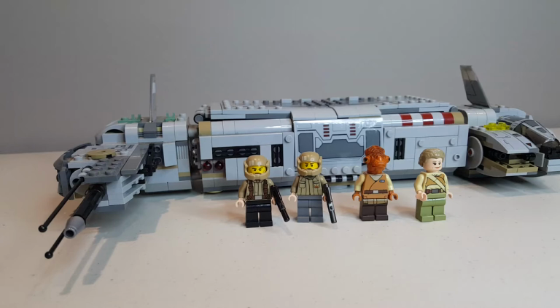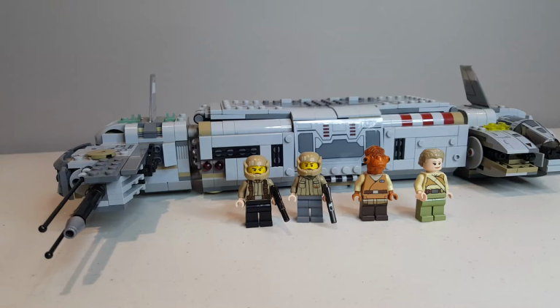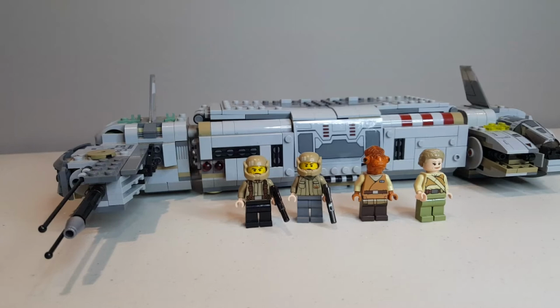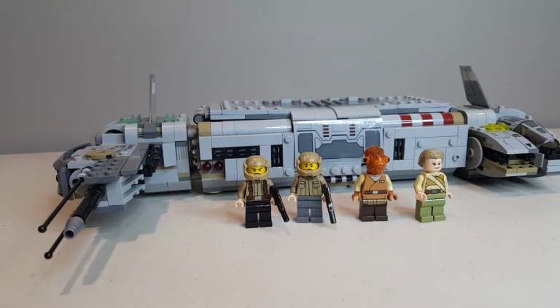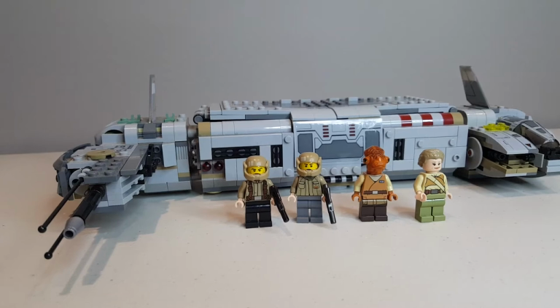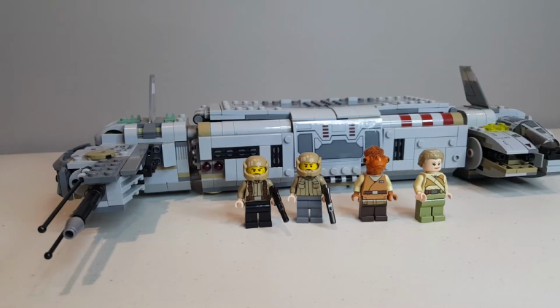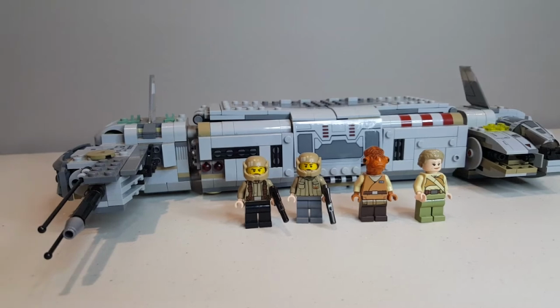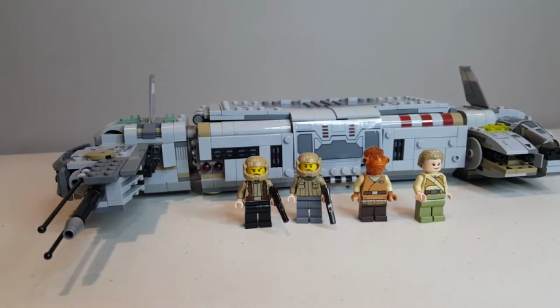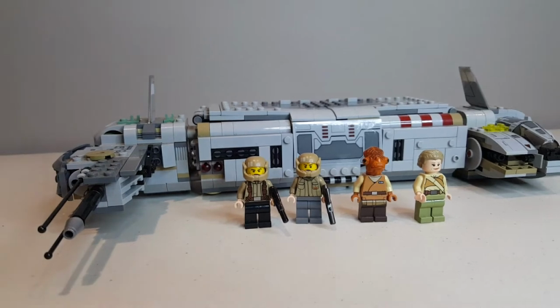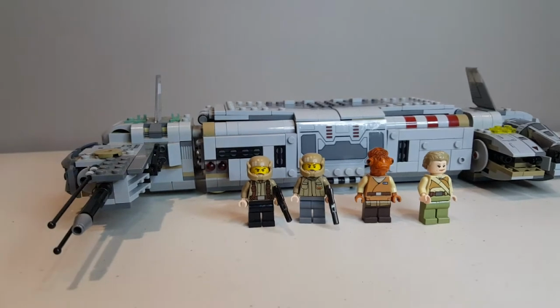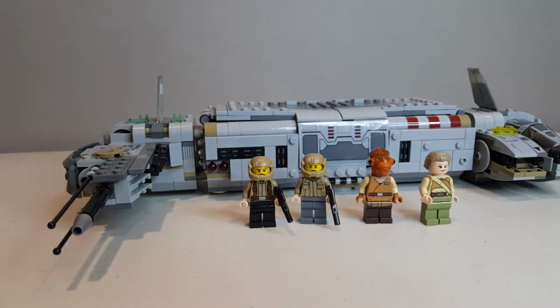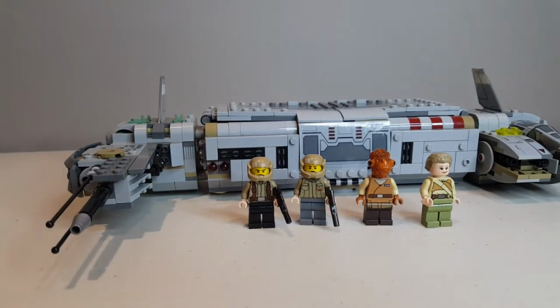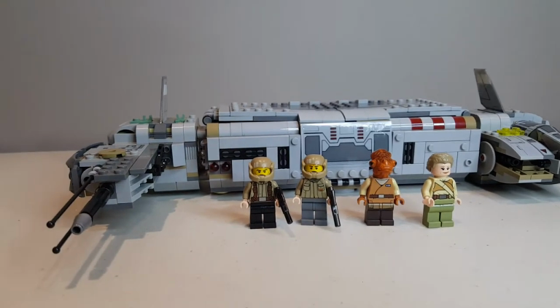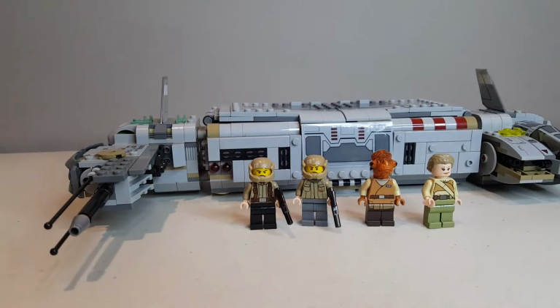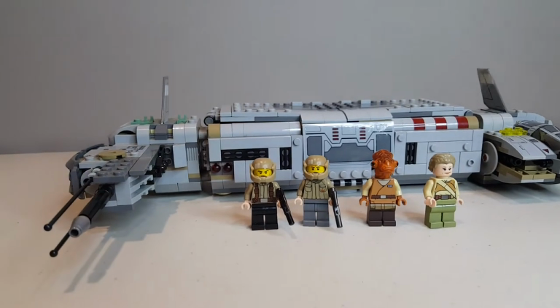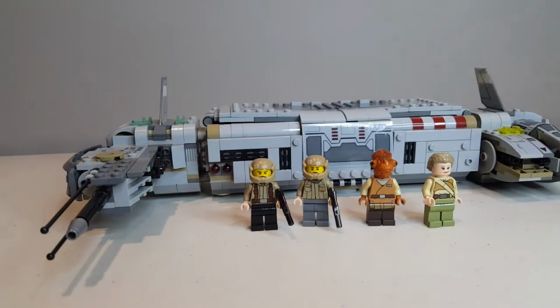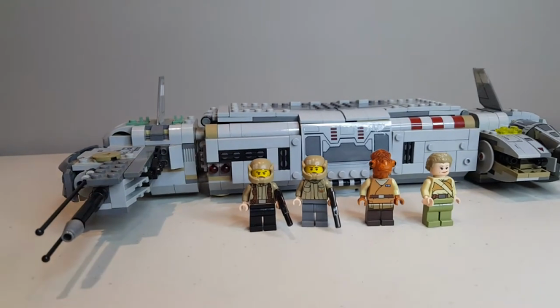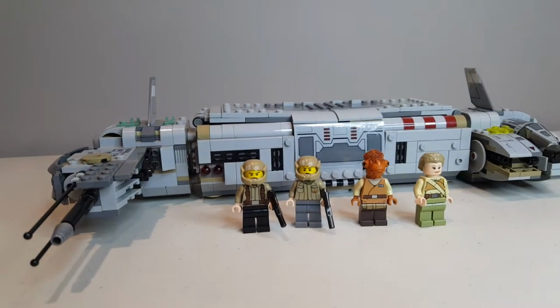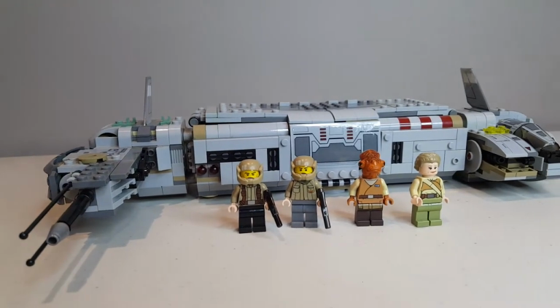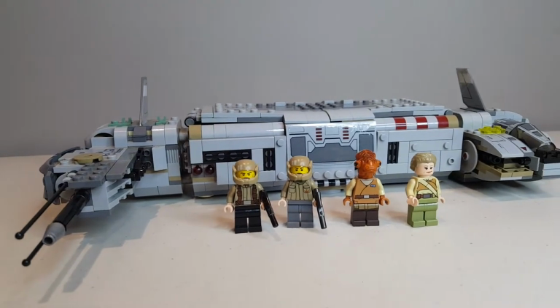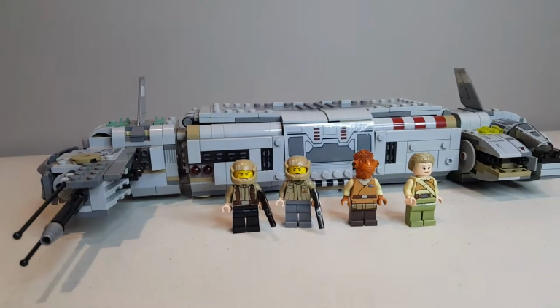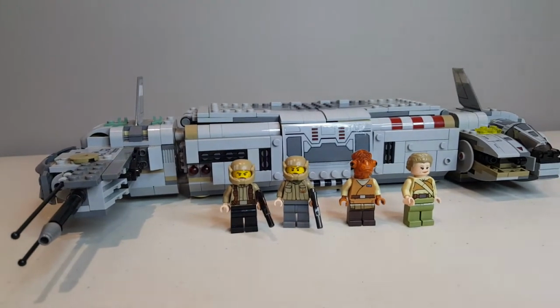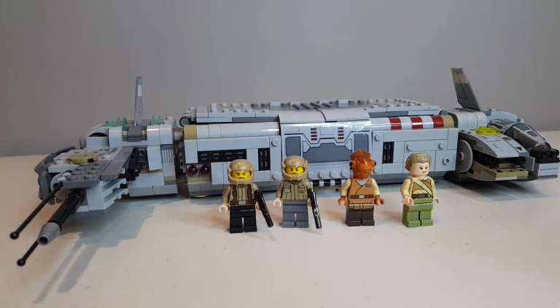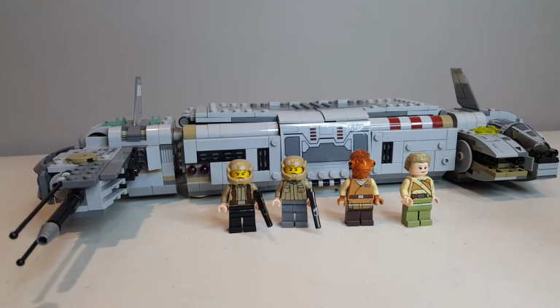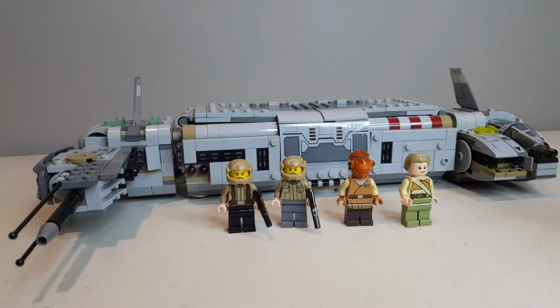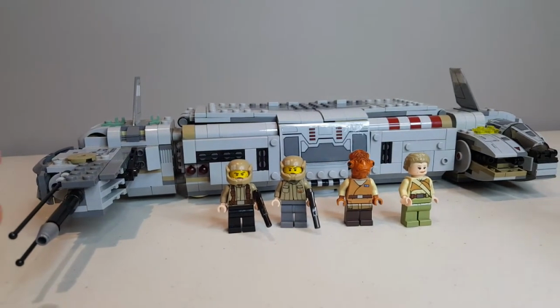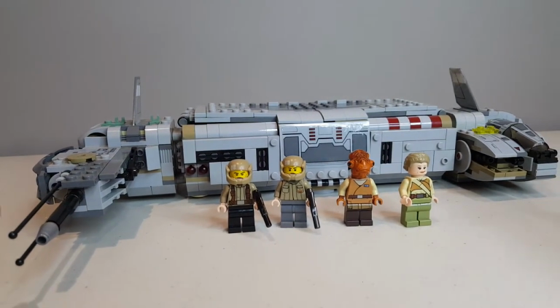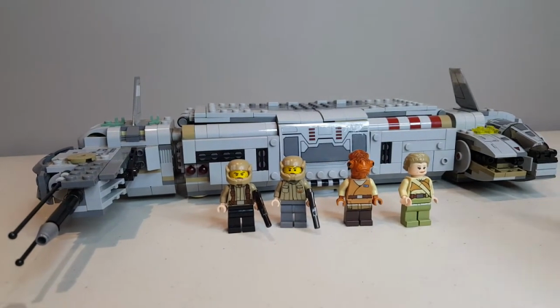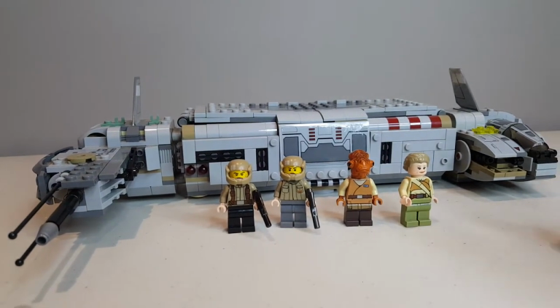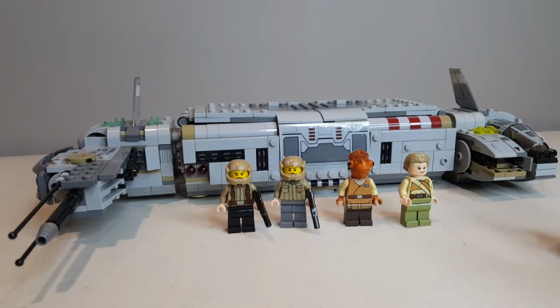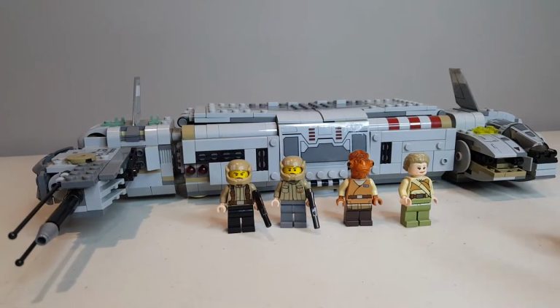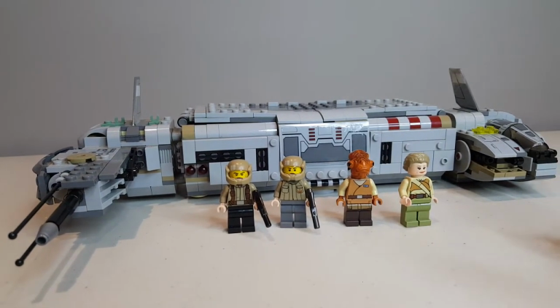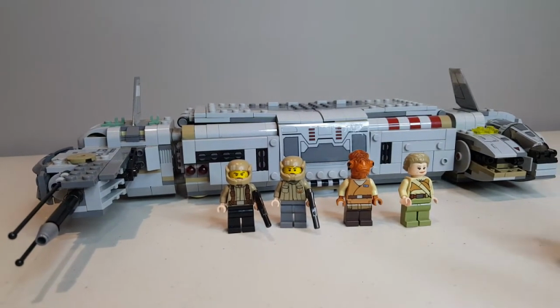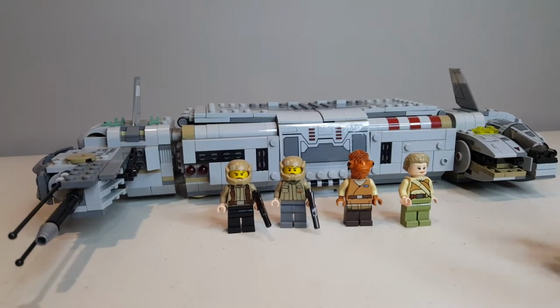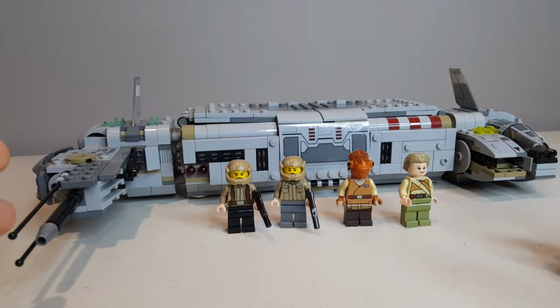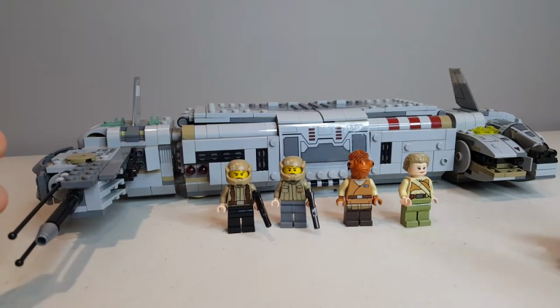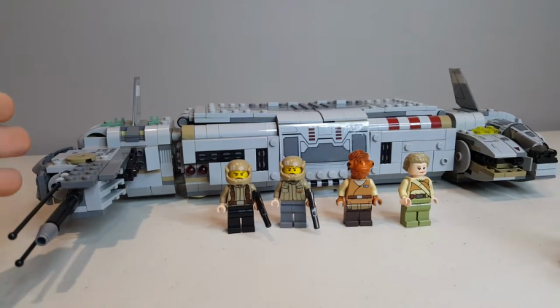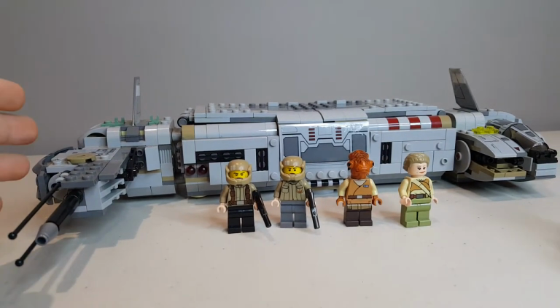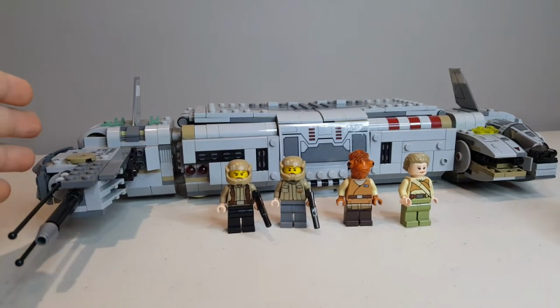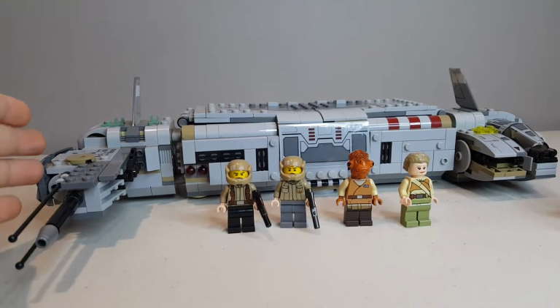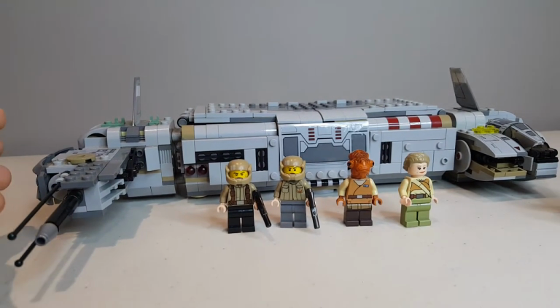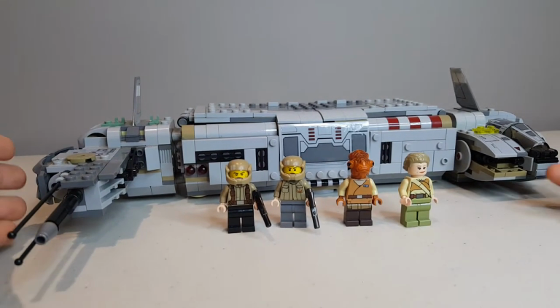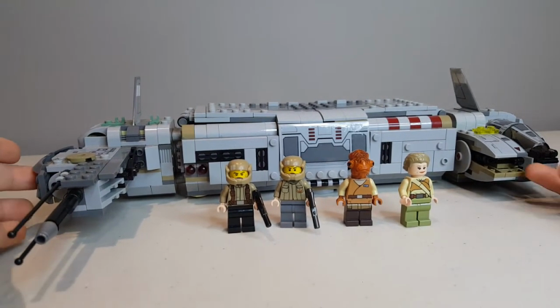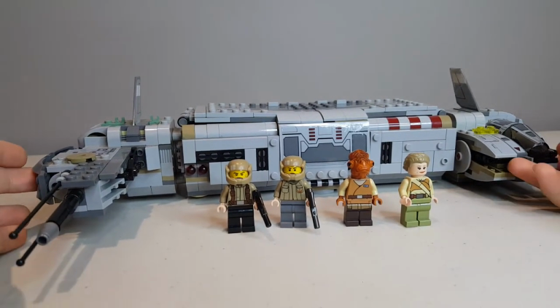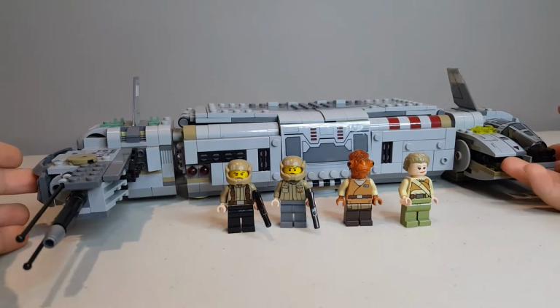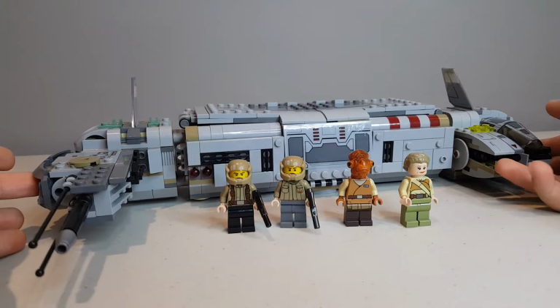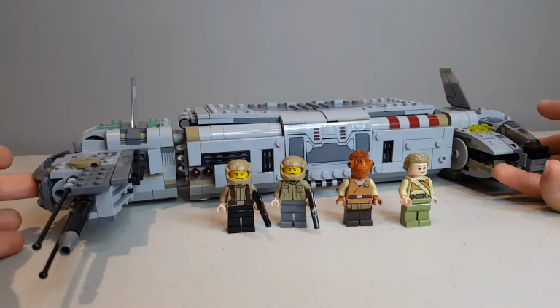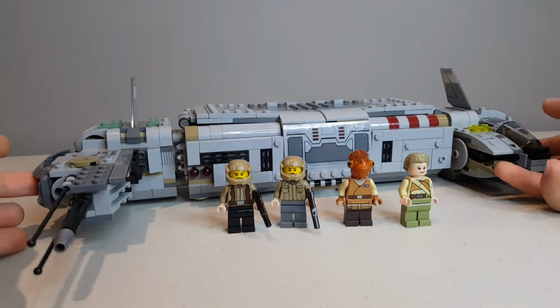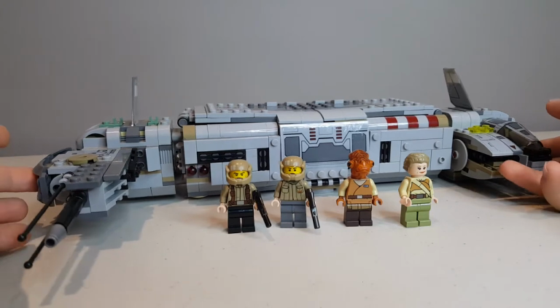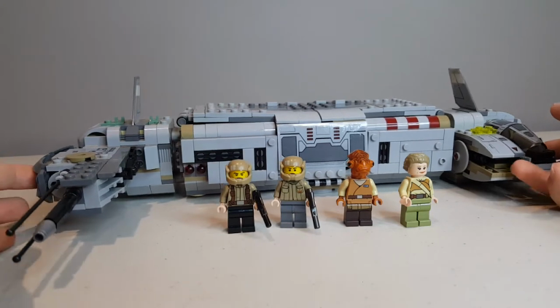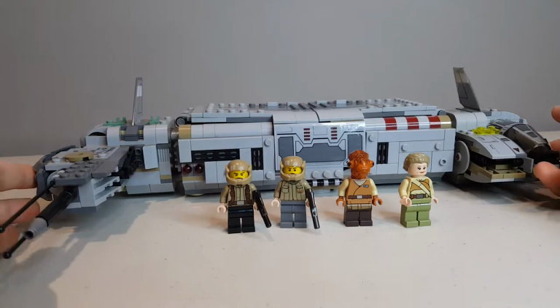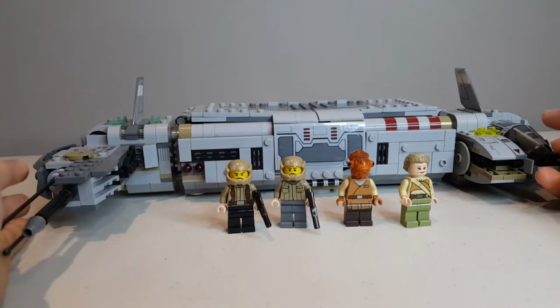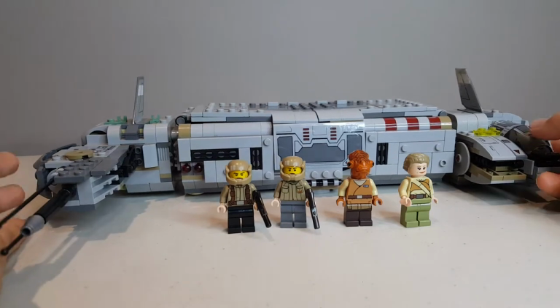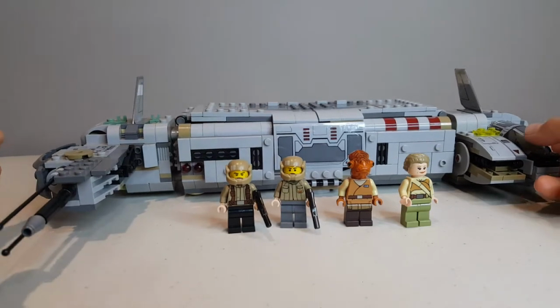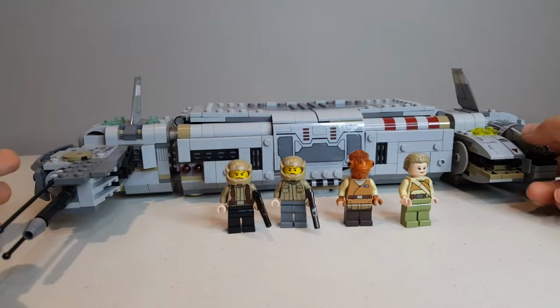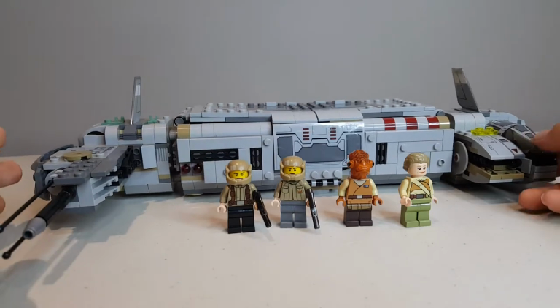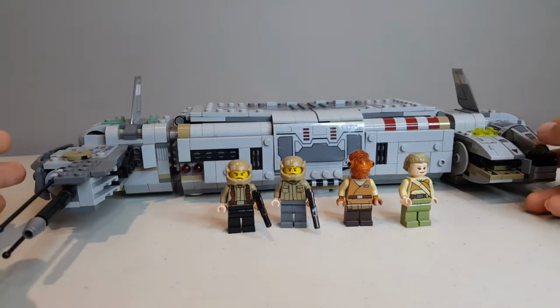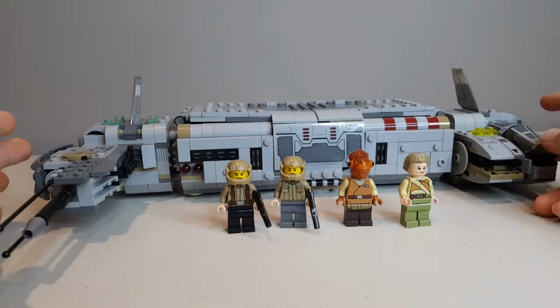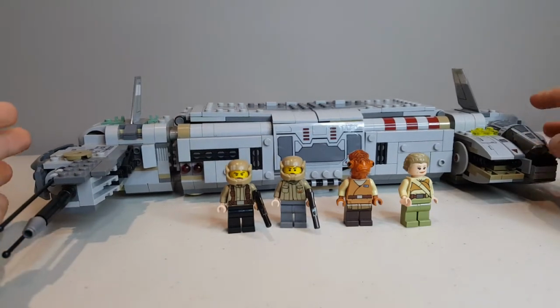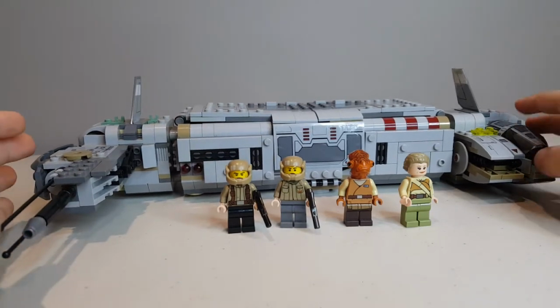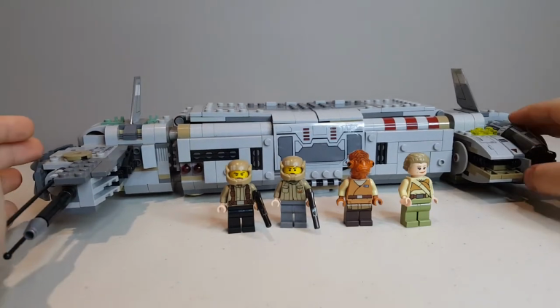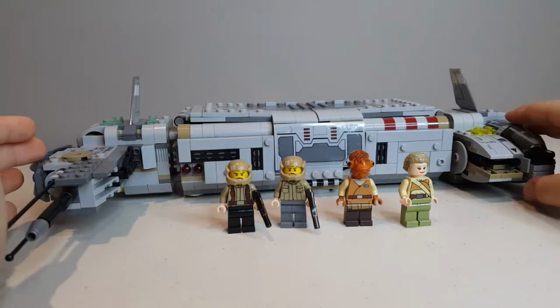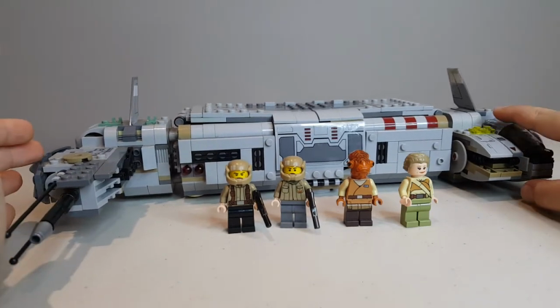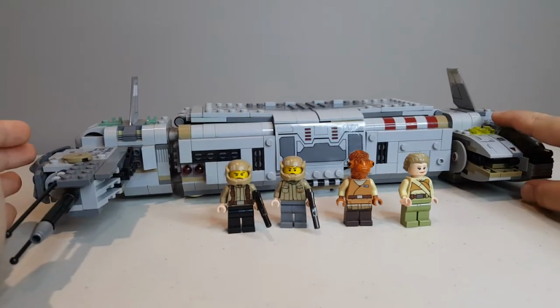Yo, what's up? So to celebrate the premiere of Star Wars: The Rise of Skywalker, it's finally going to start showing on TV.